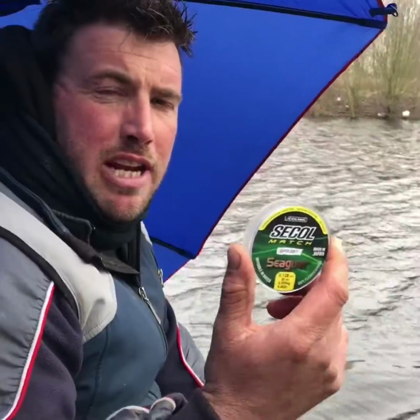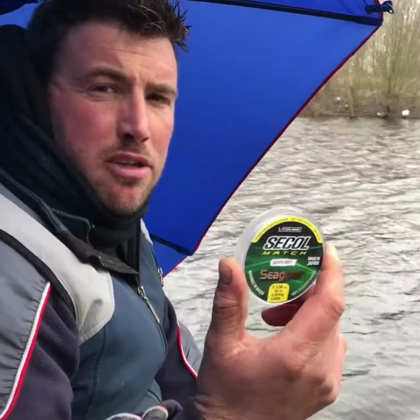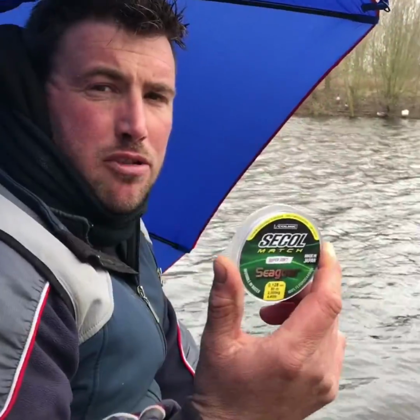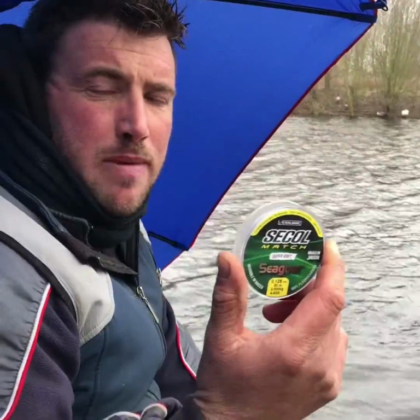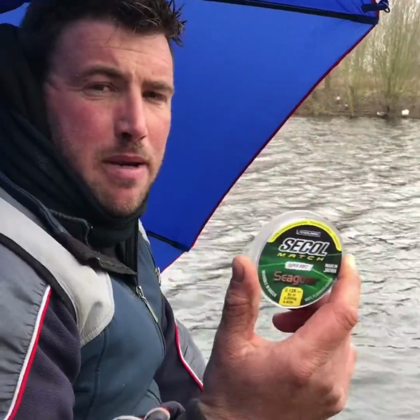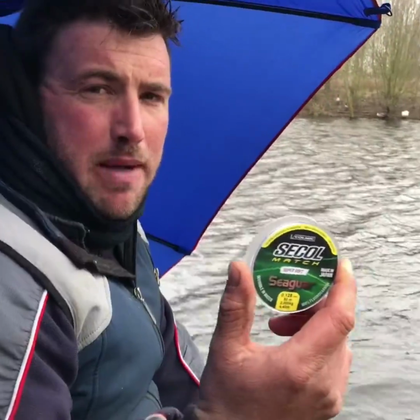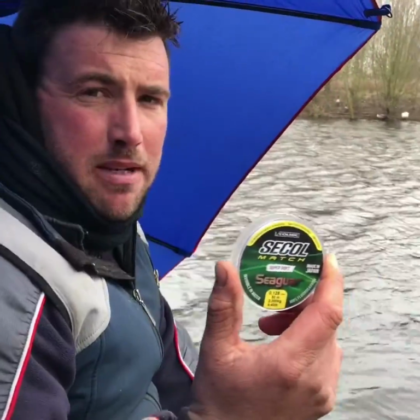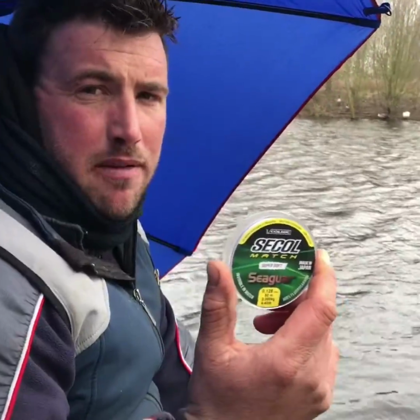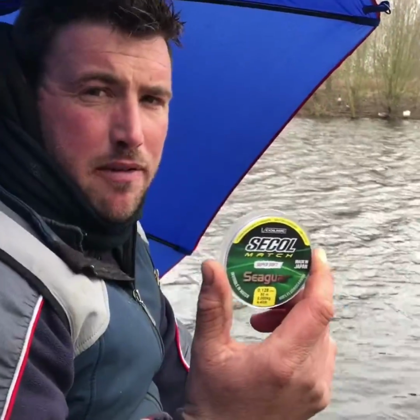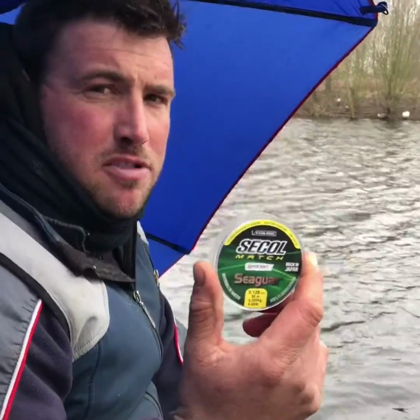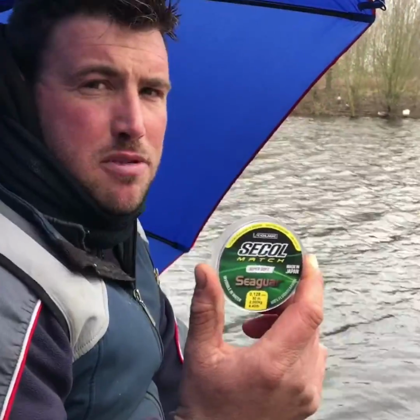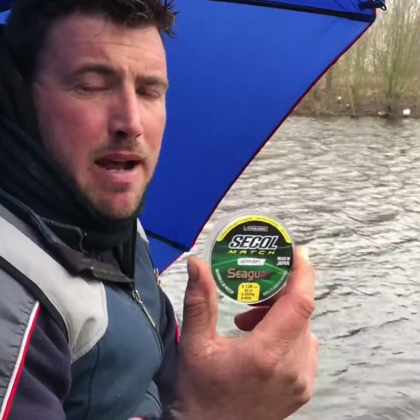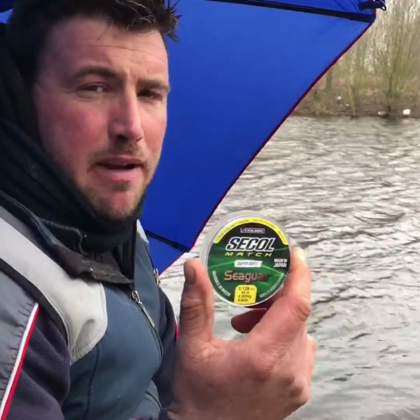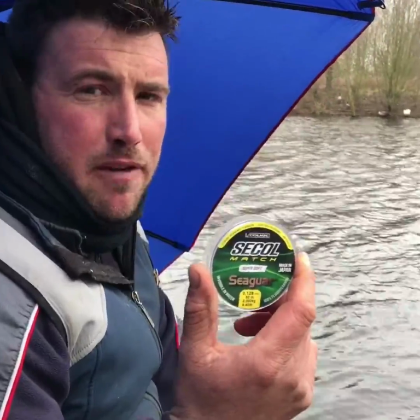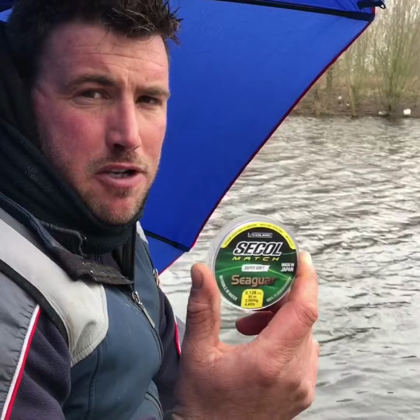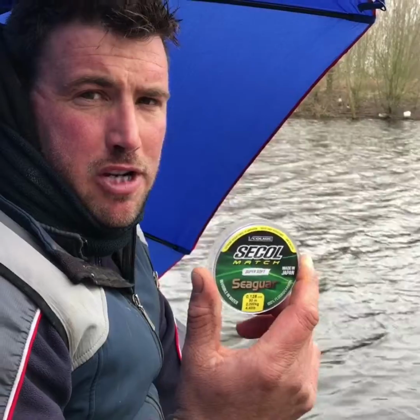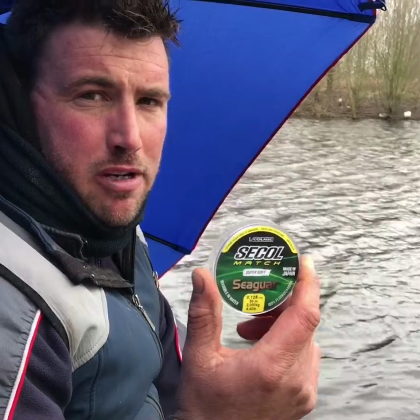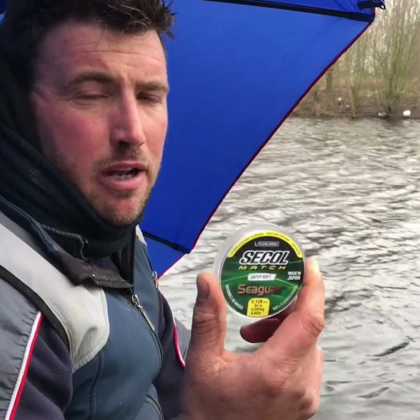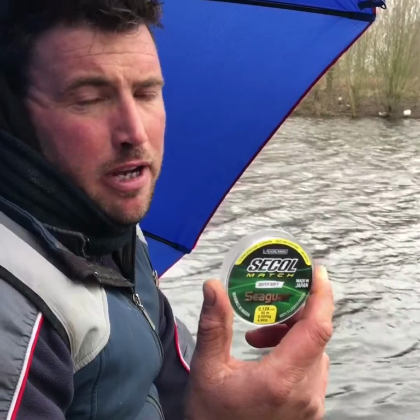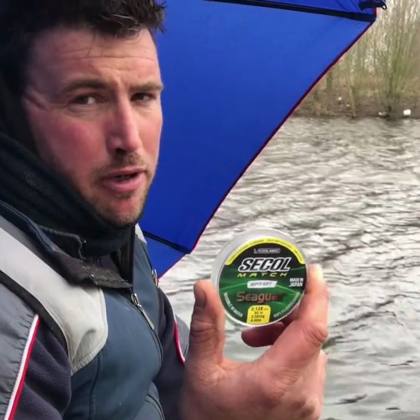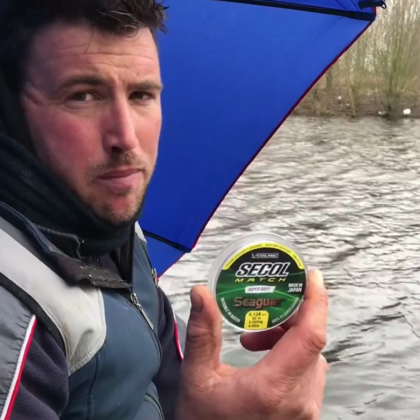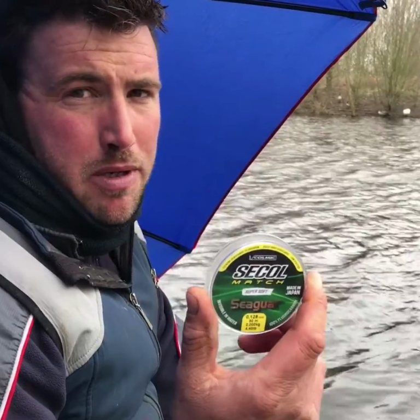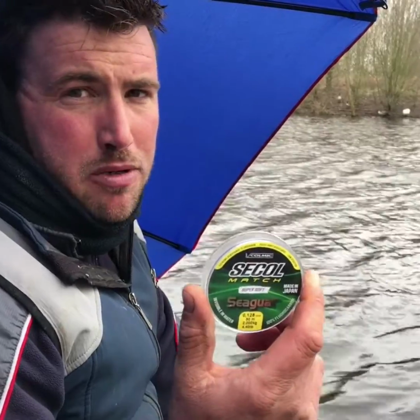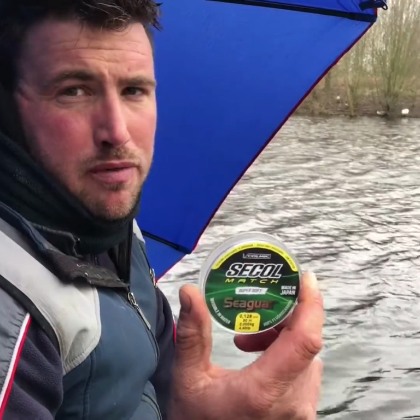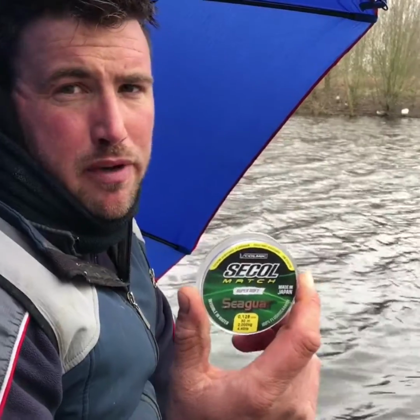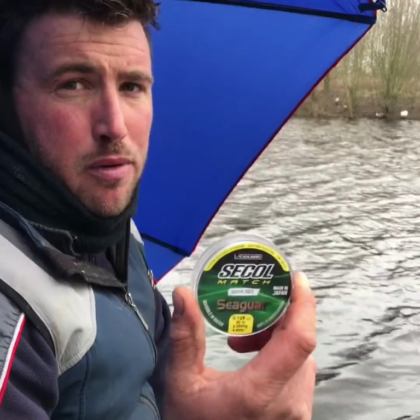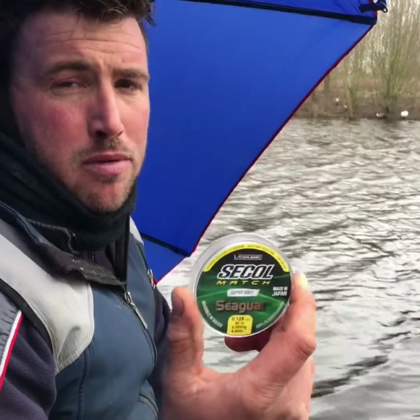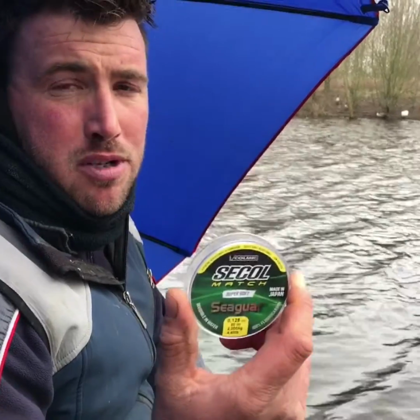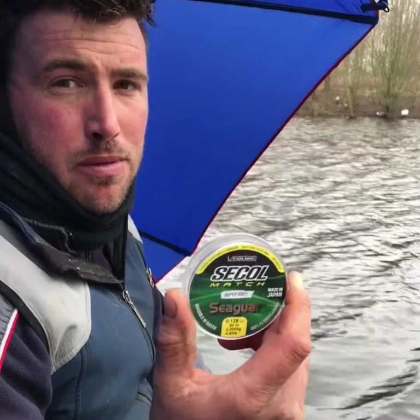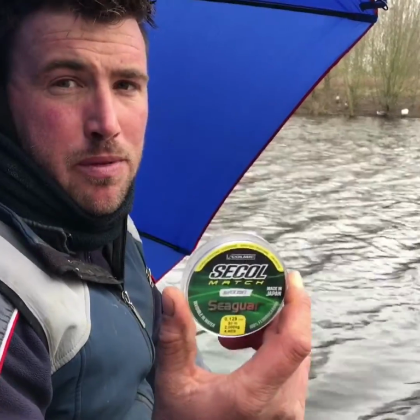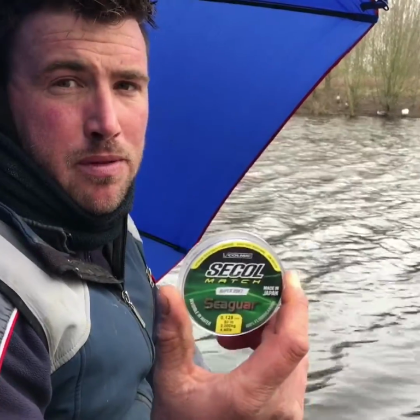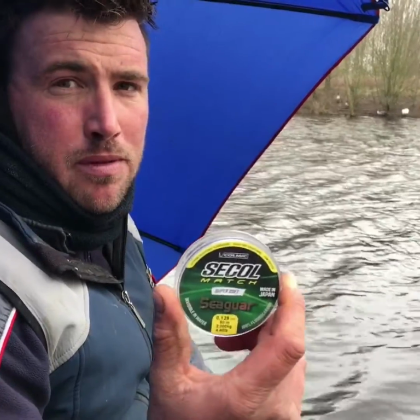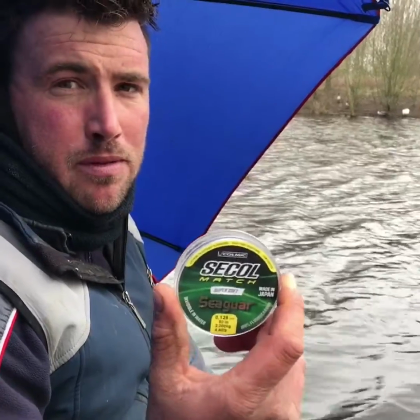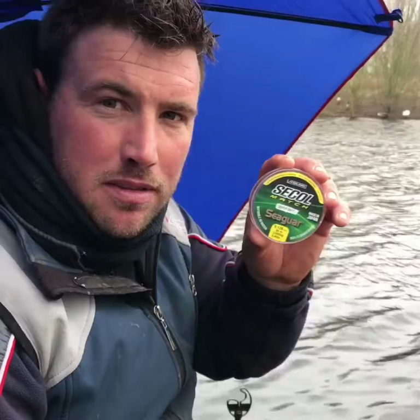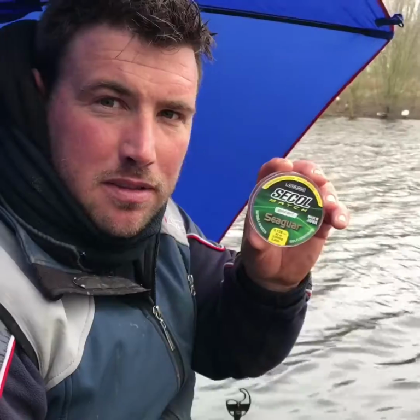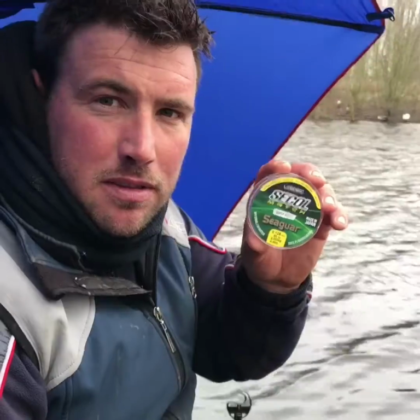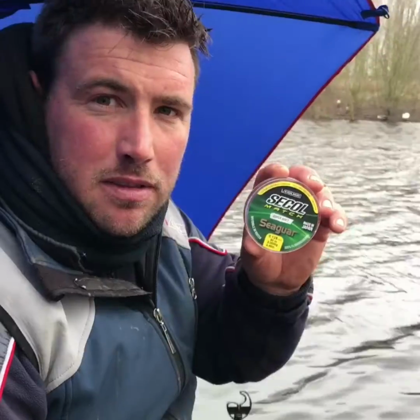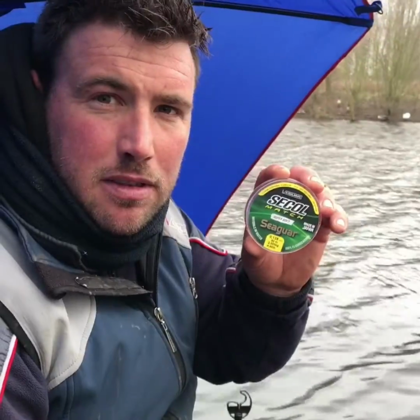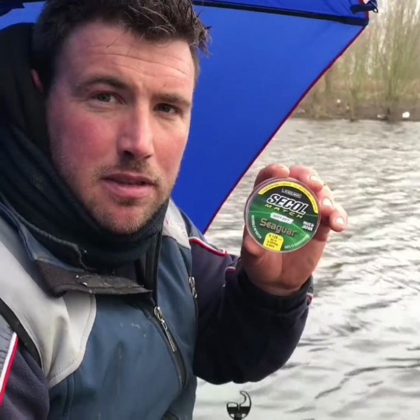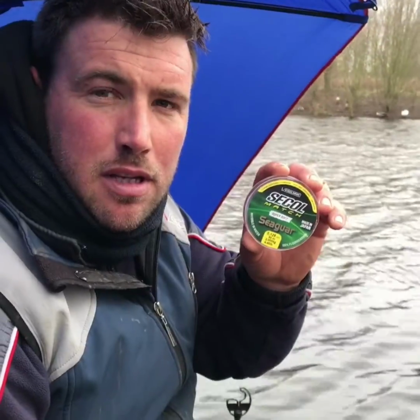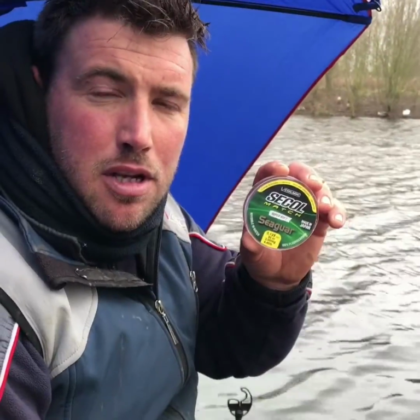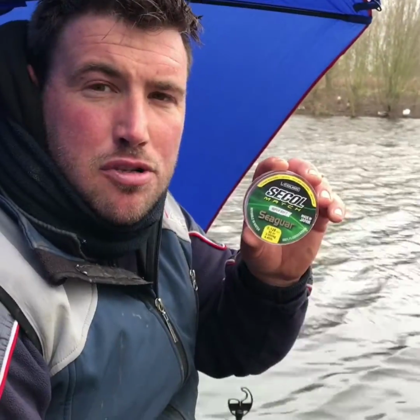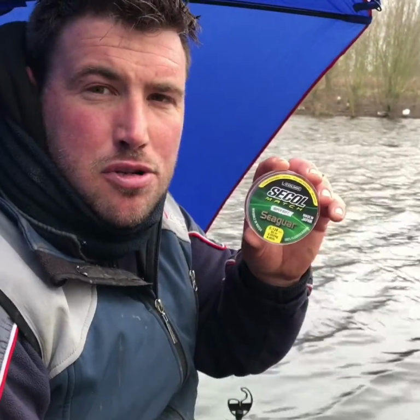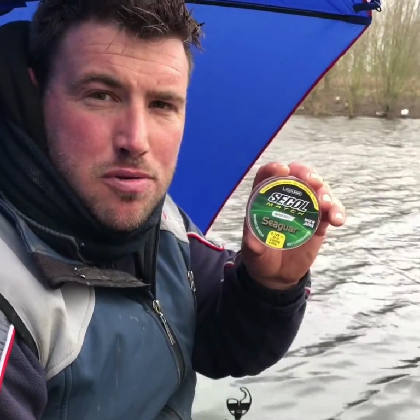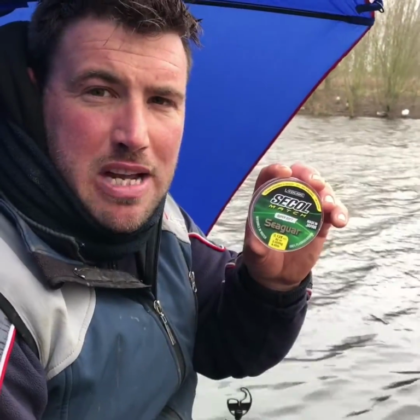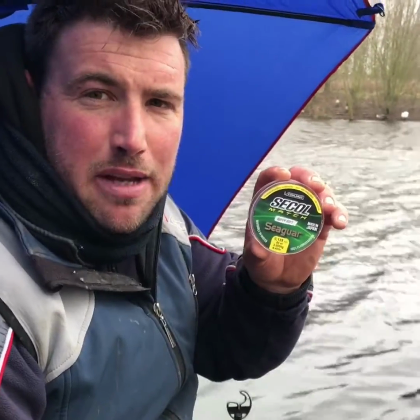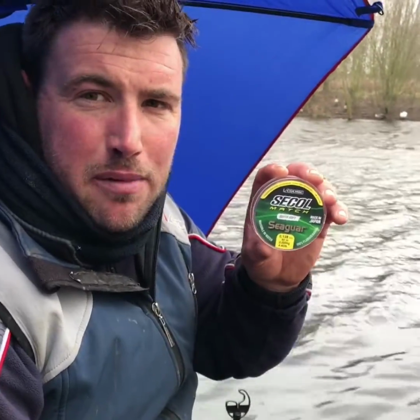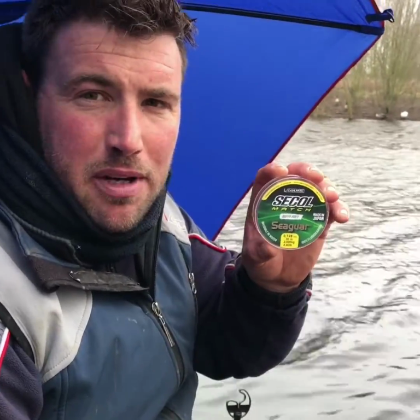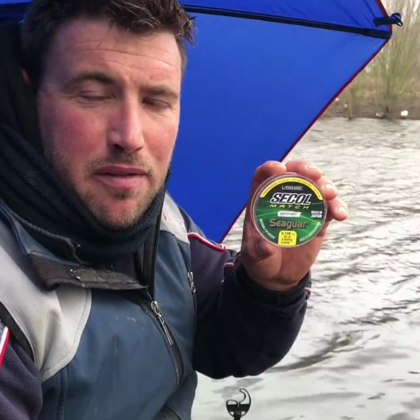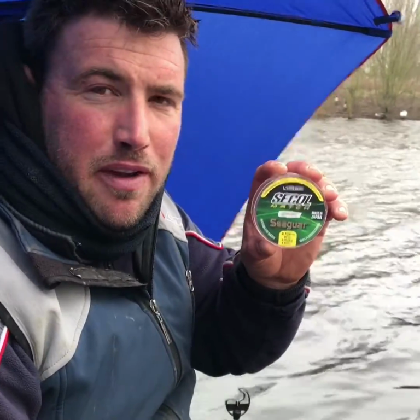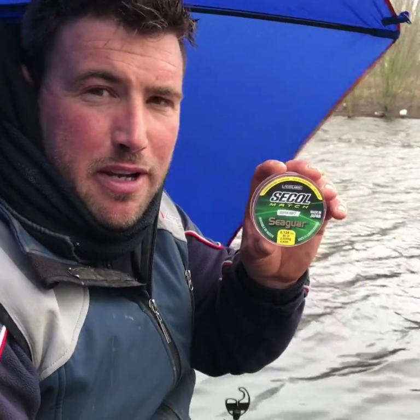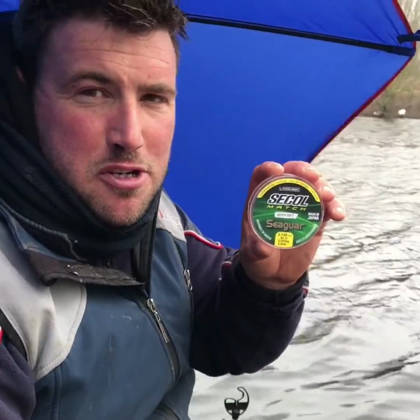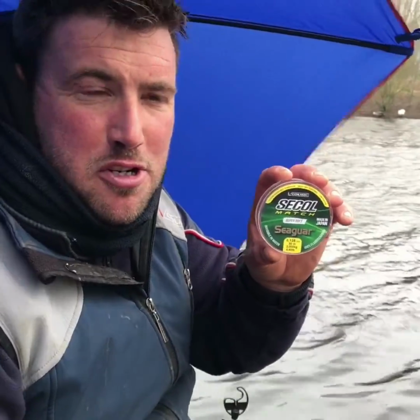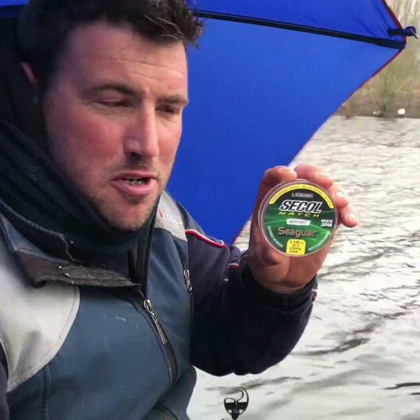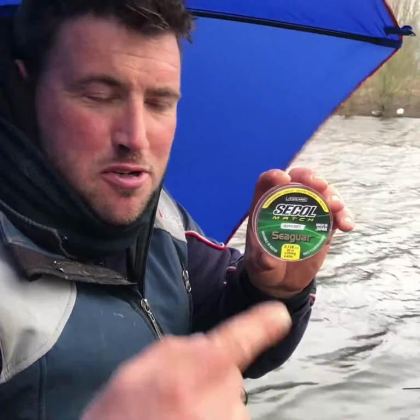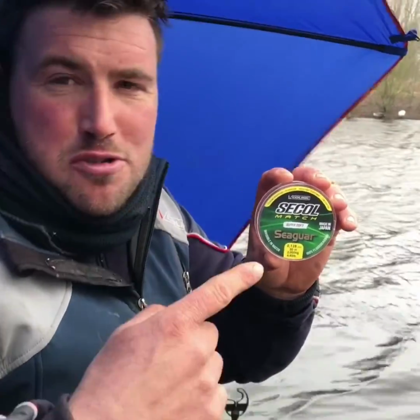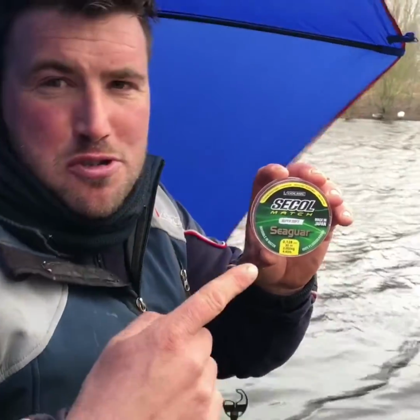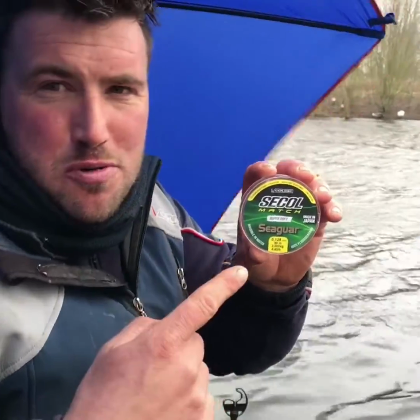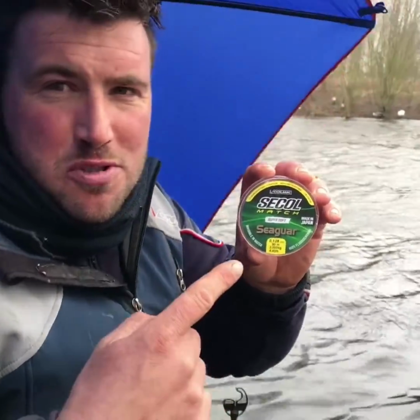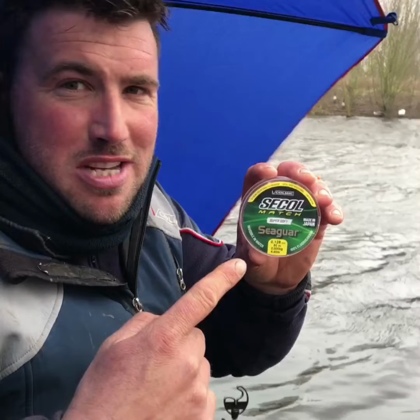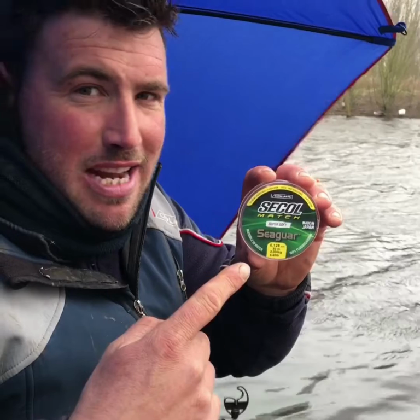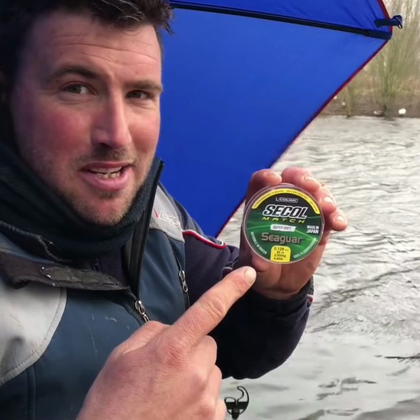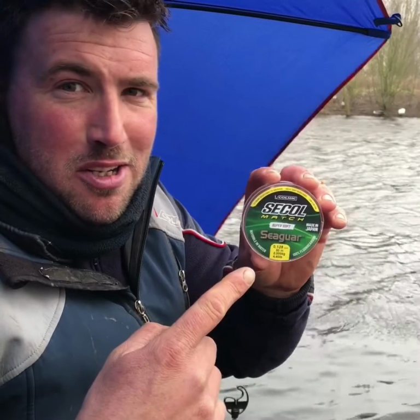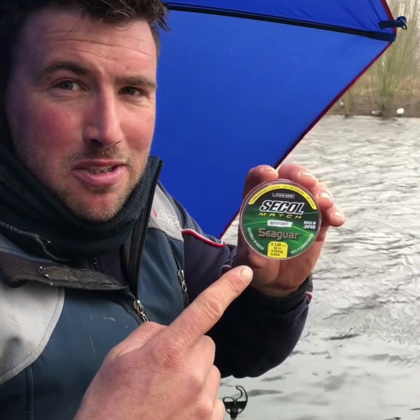Secol's made a big difference to my fishing and I hope it does for you too. Choose how you want to fish, choose Secol.